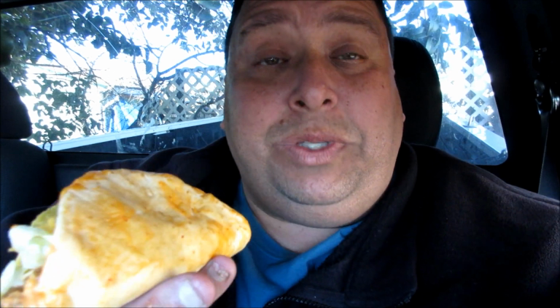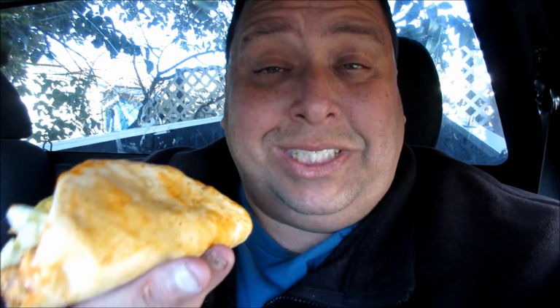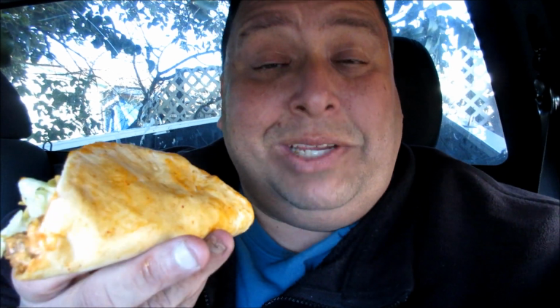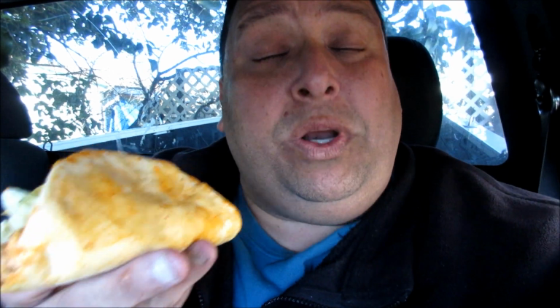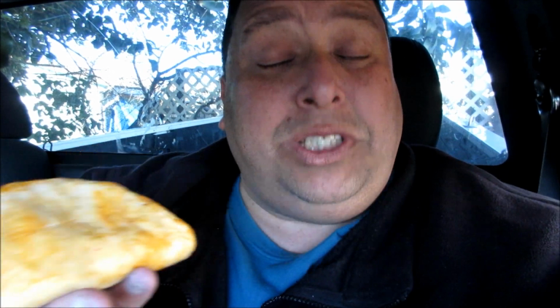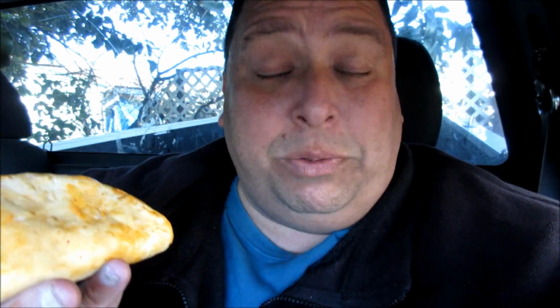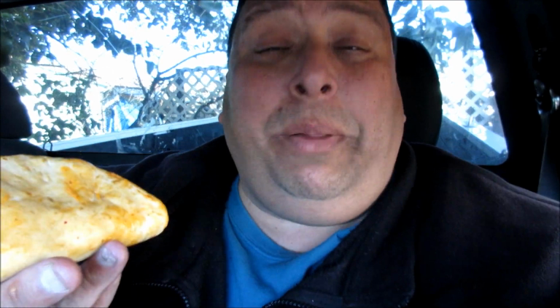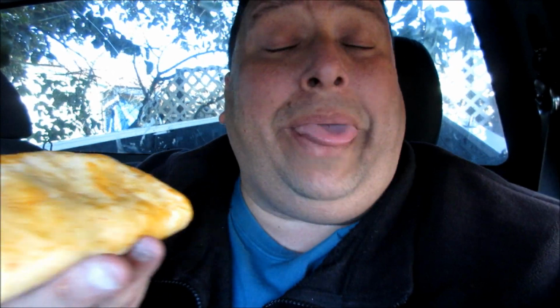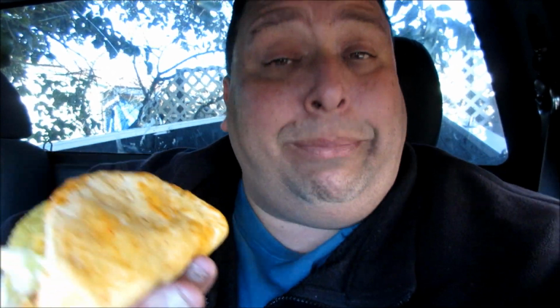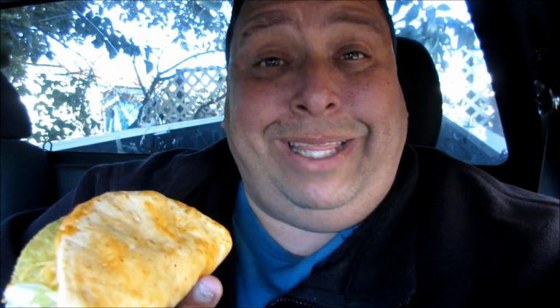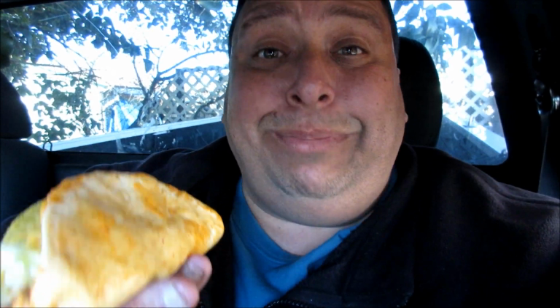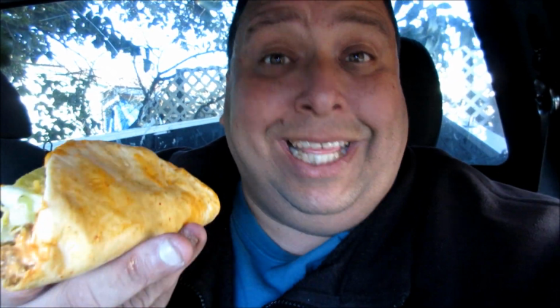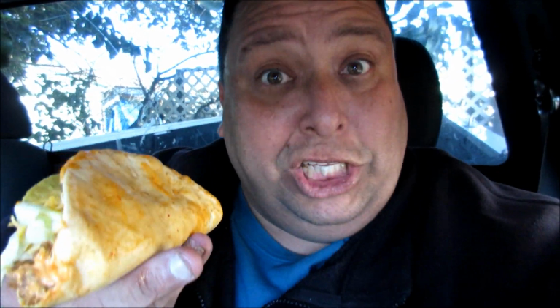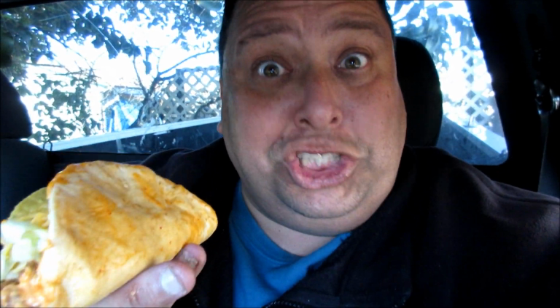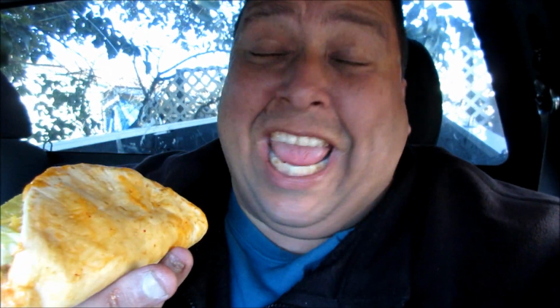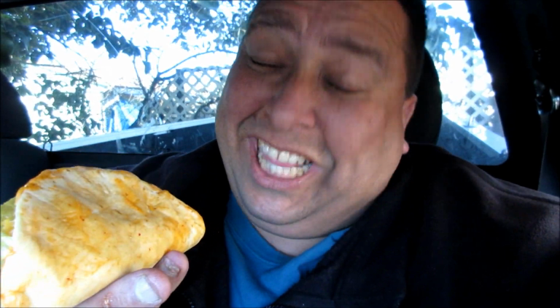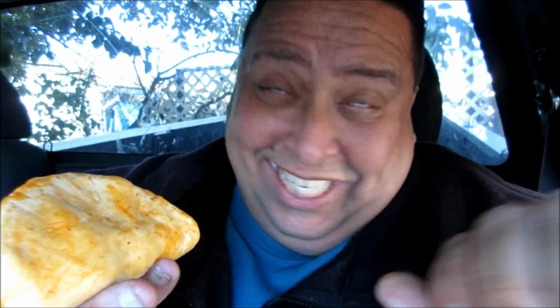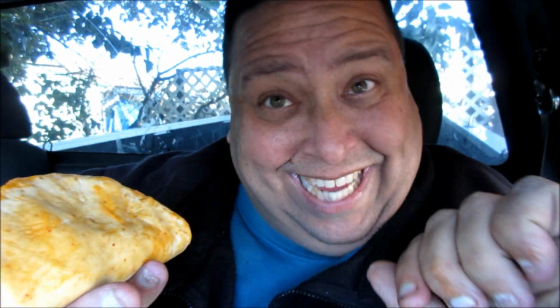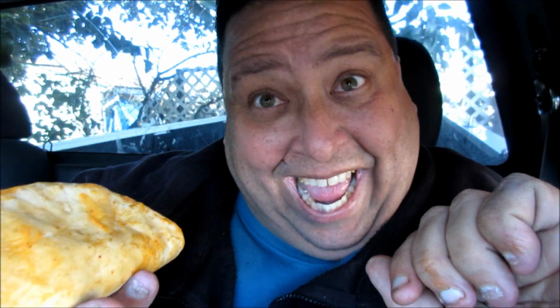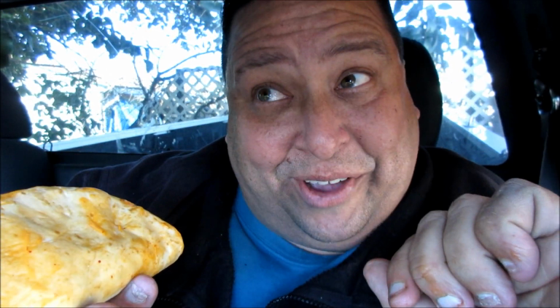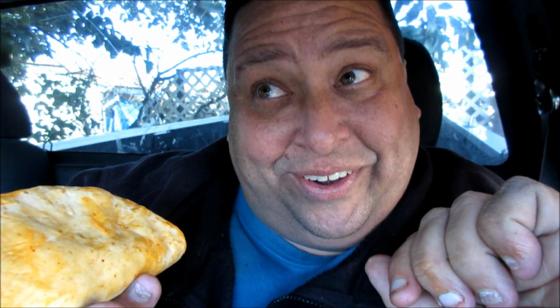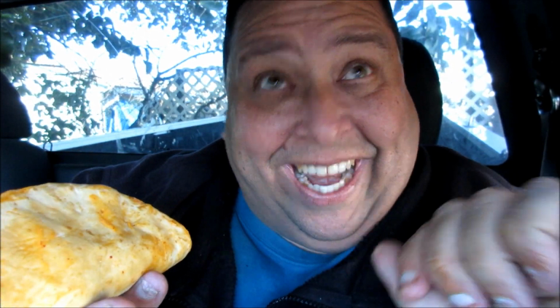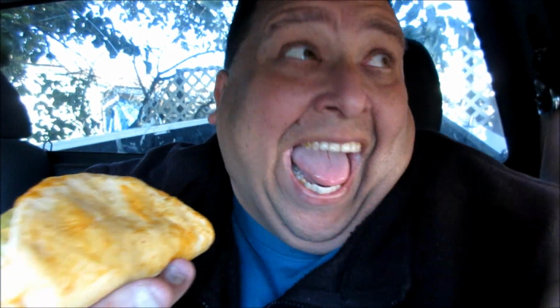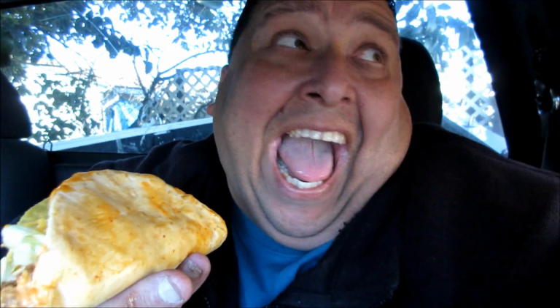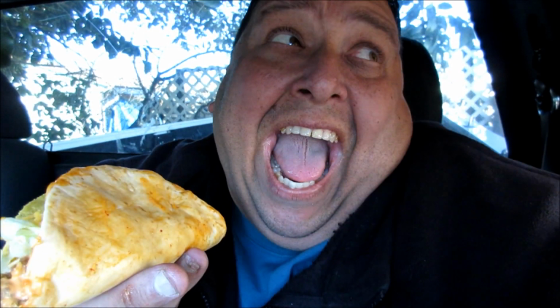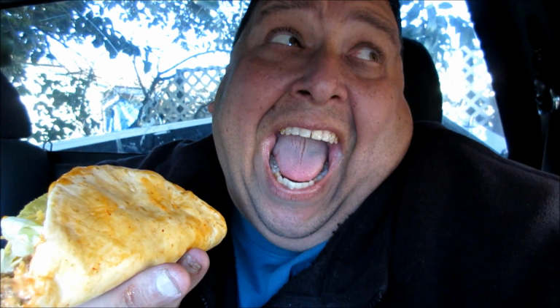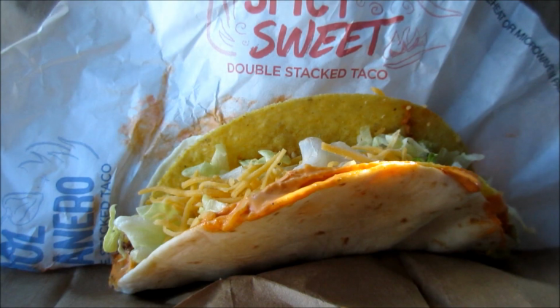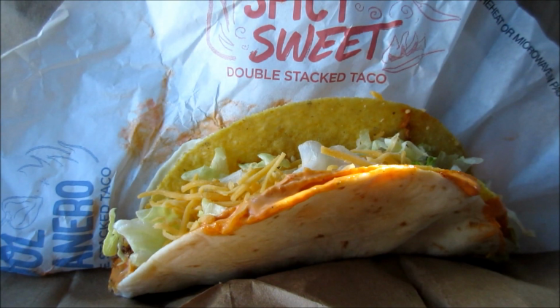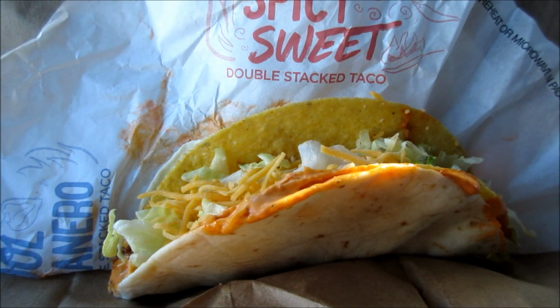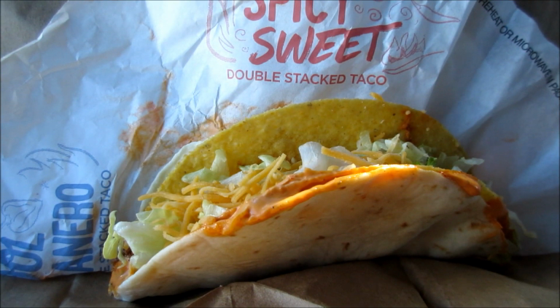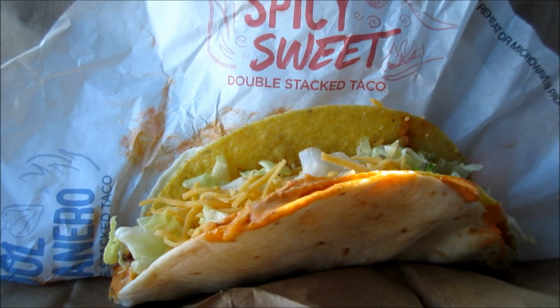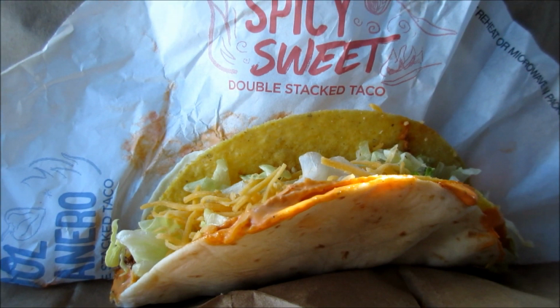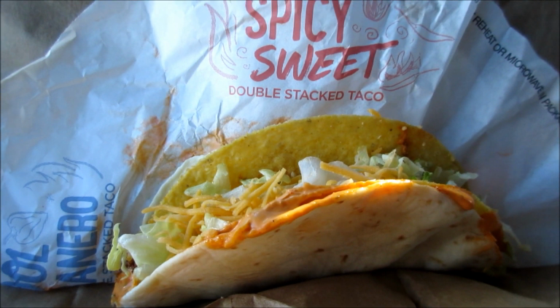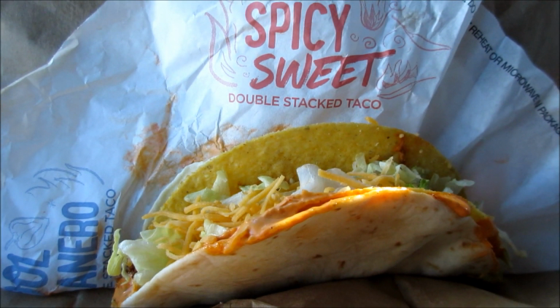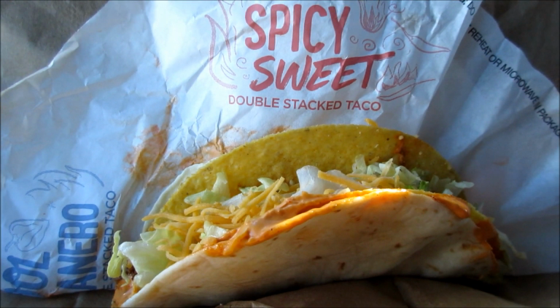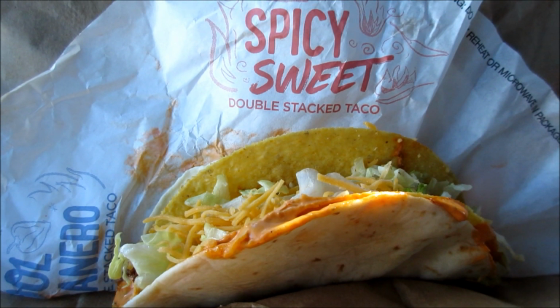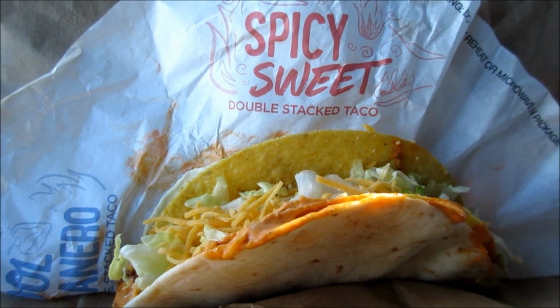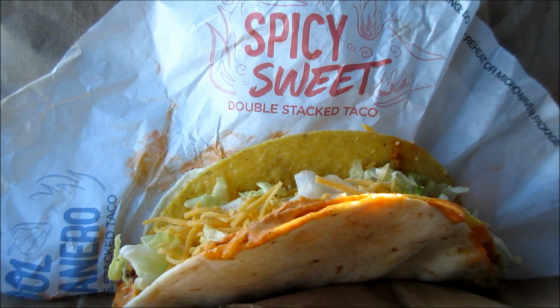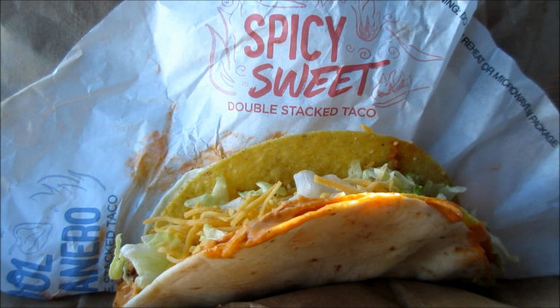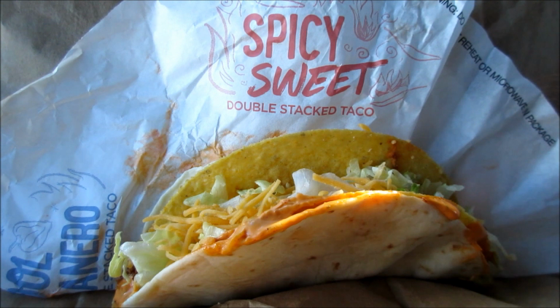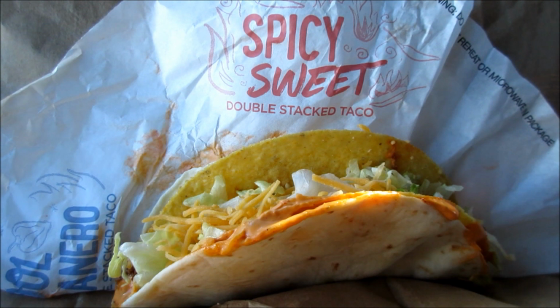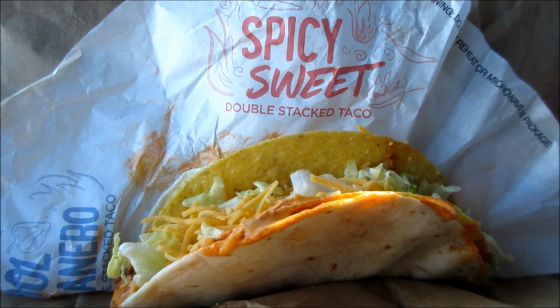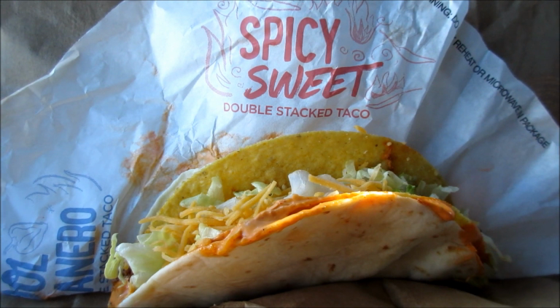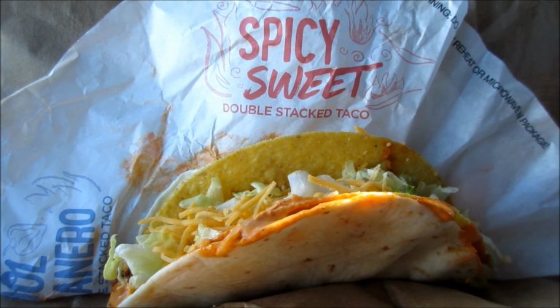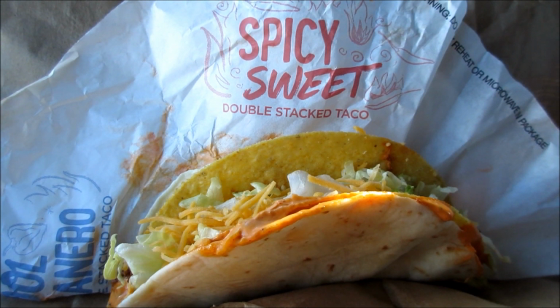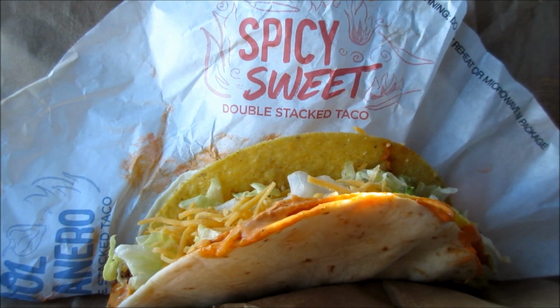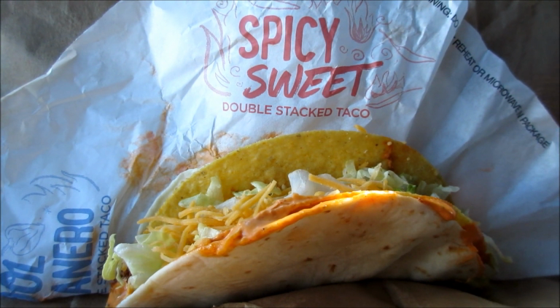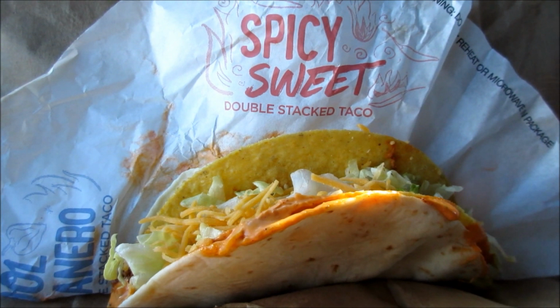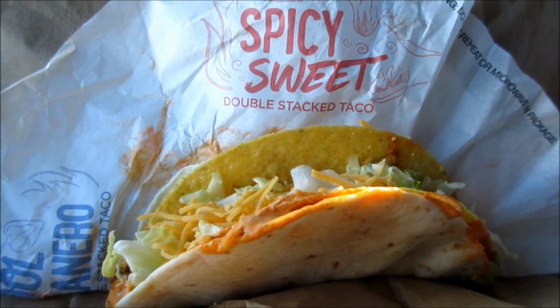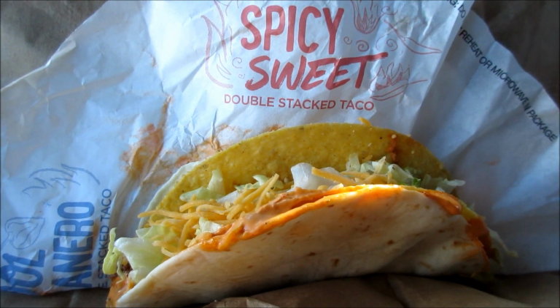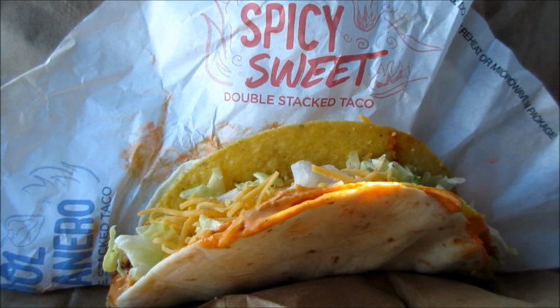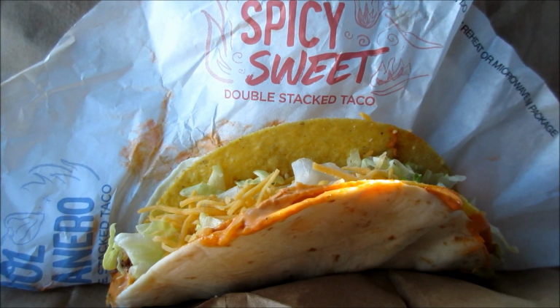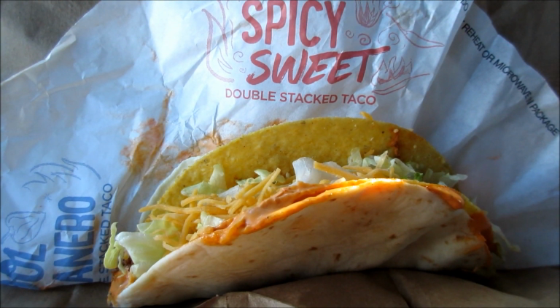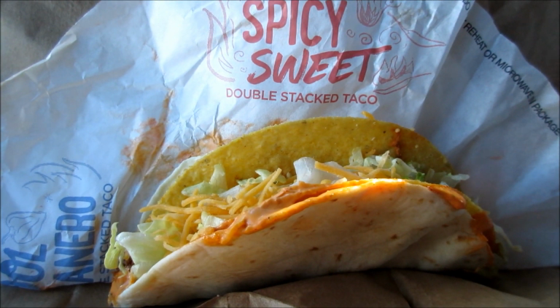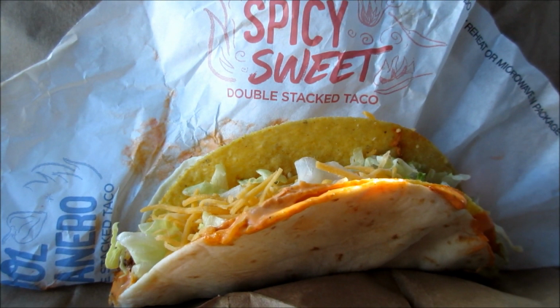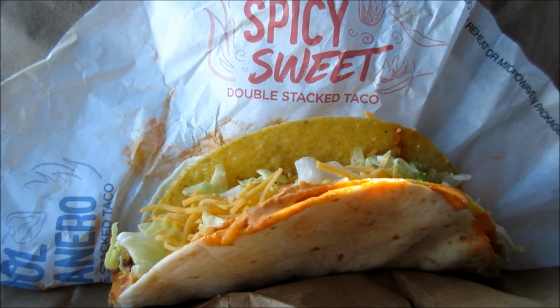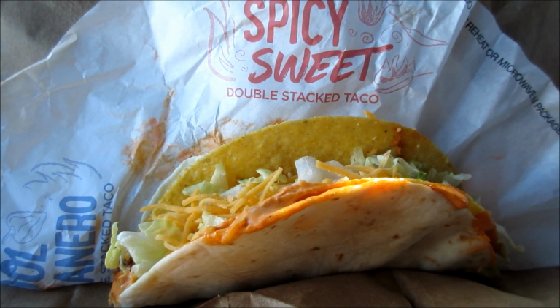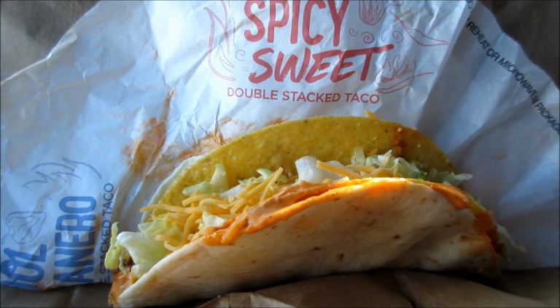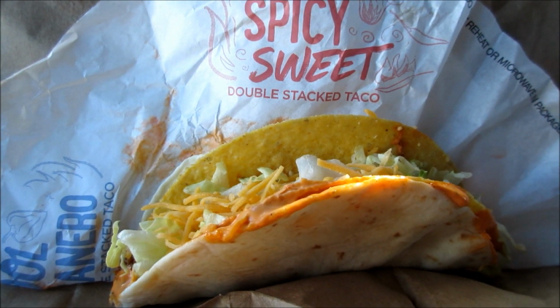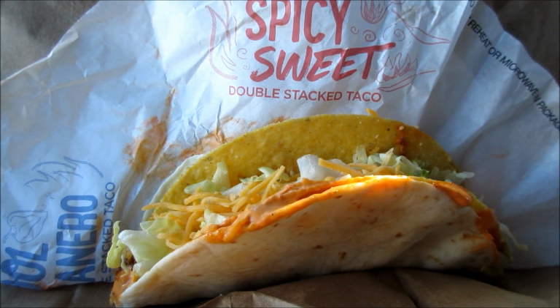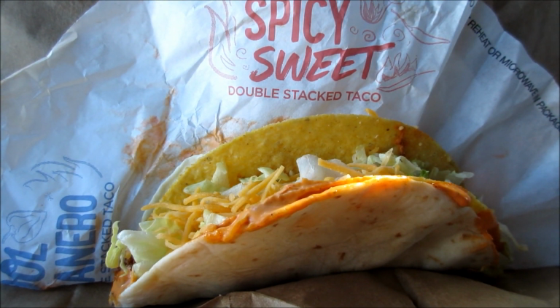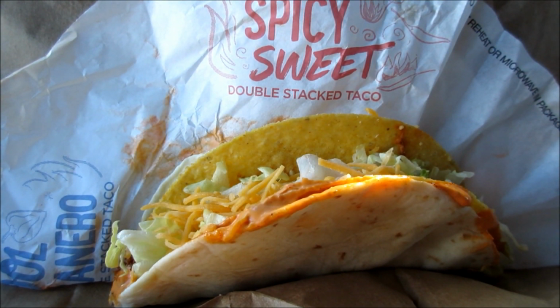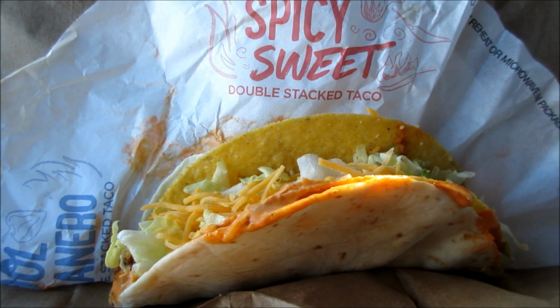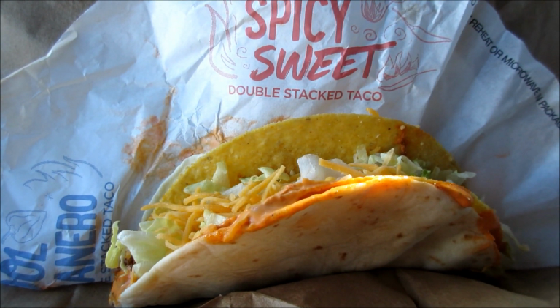Check this out! Okay, YouTubers, this is the new spicy sweet double stack taco from Taco Bell.